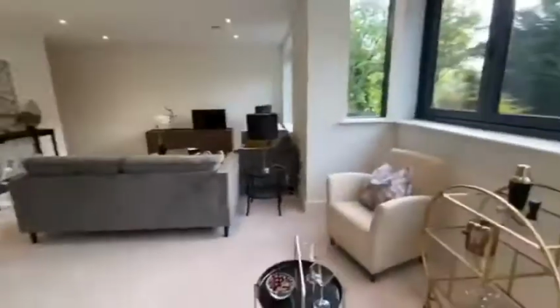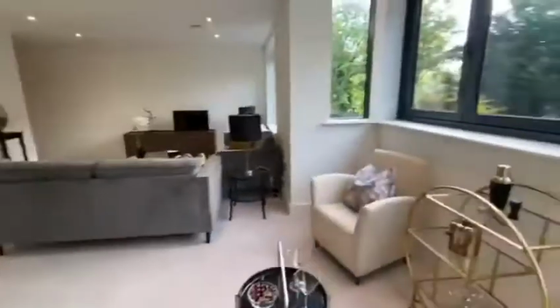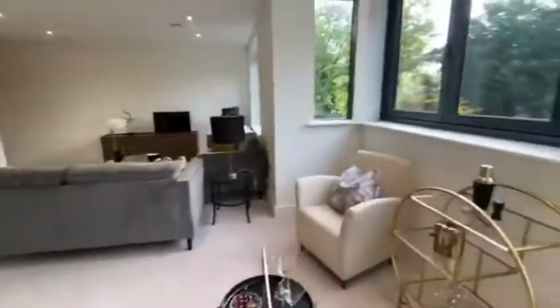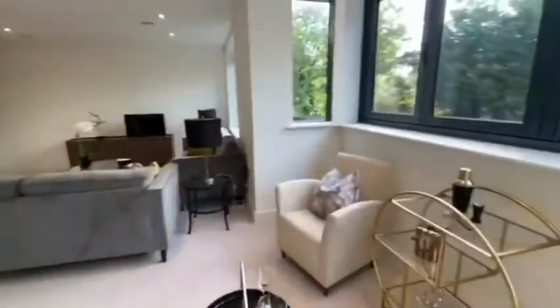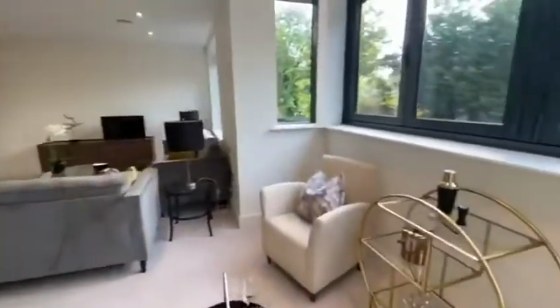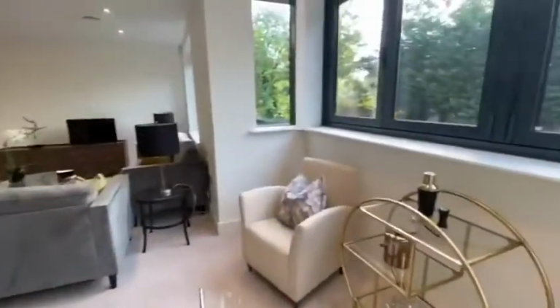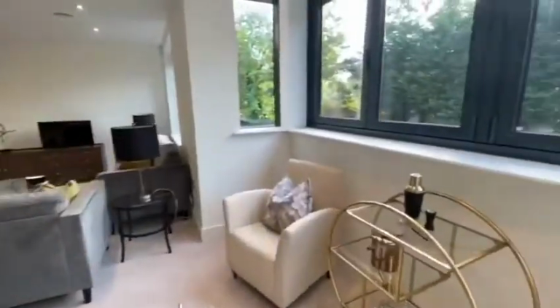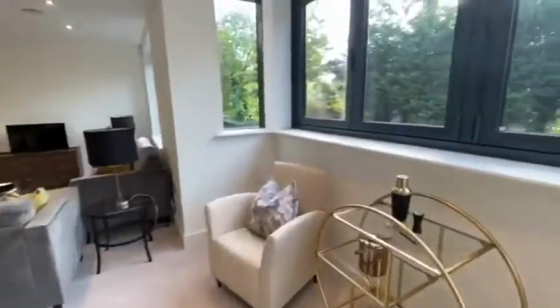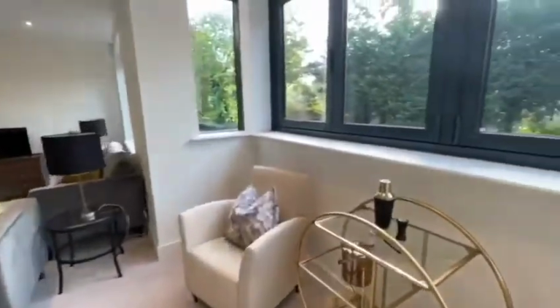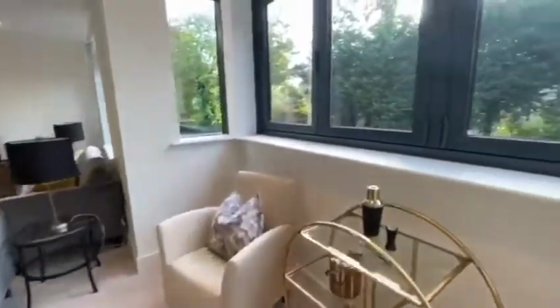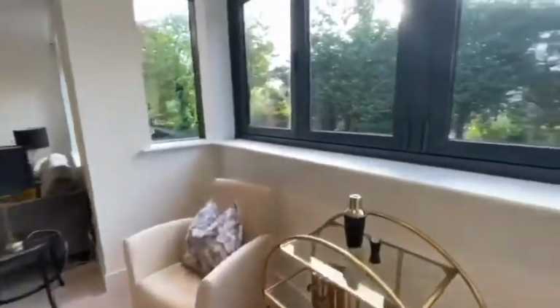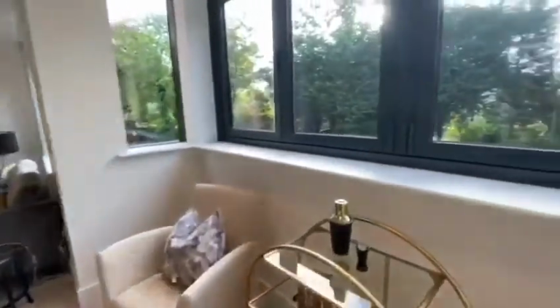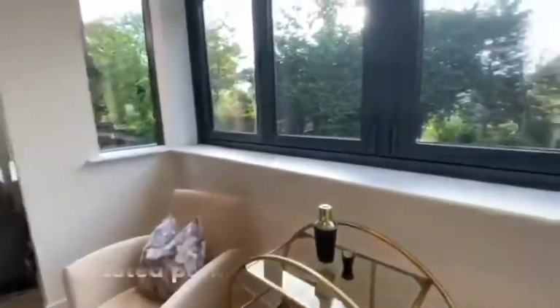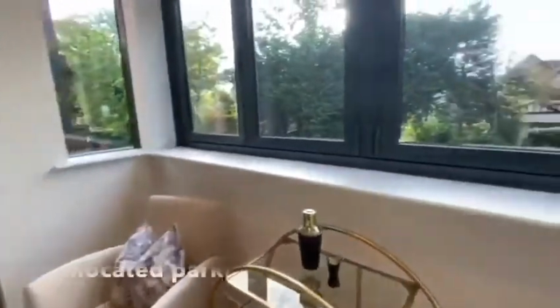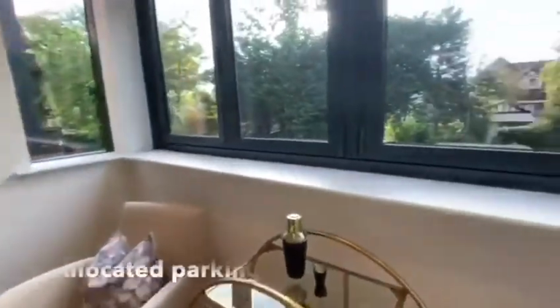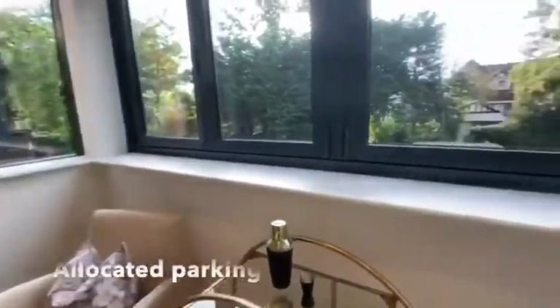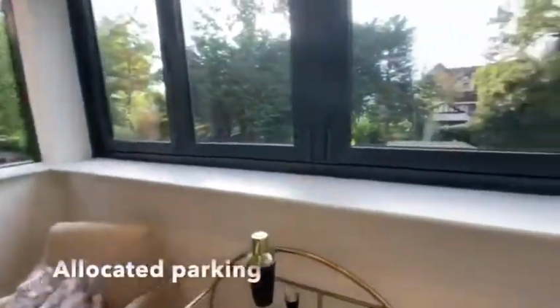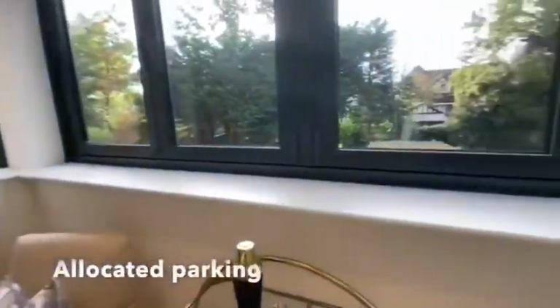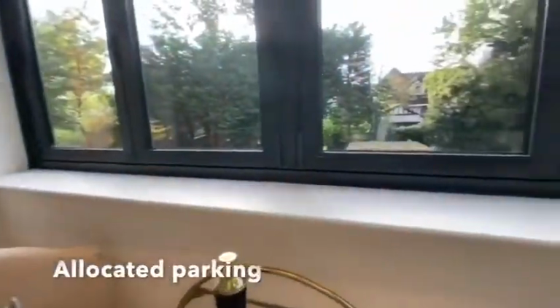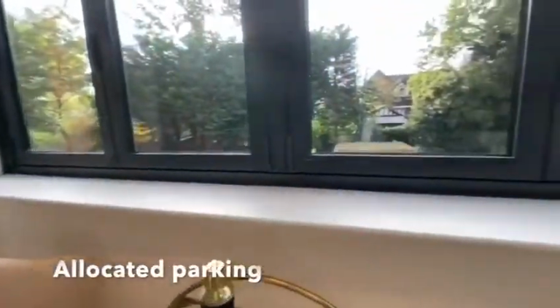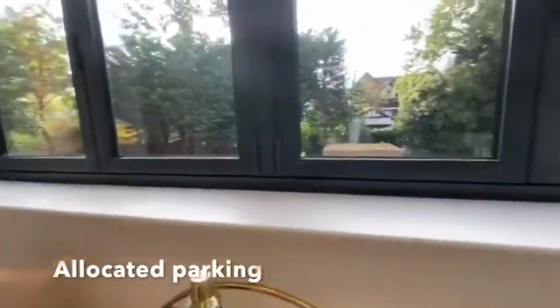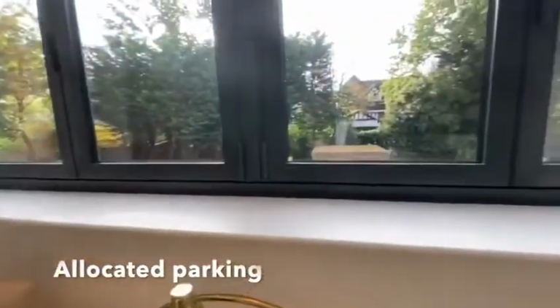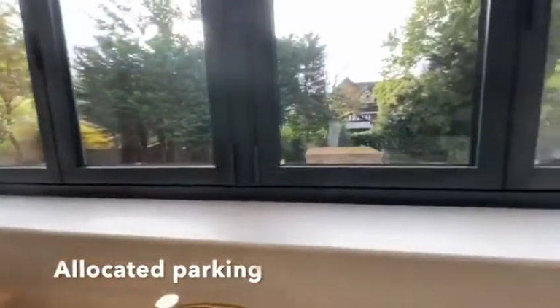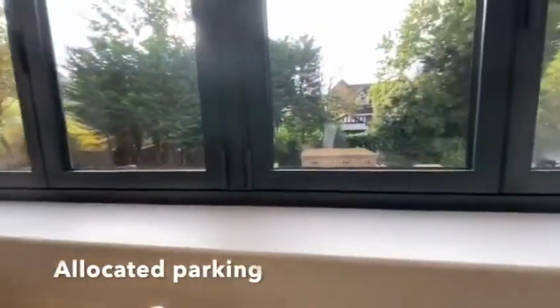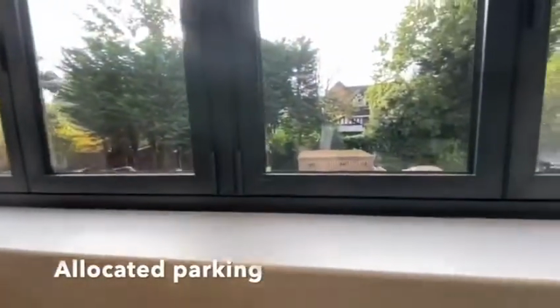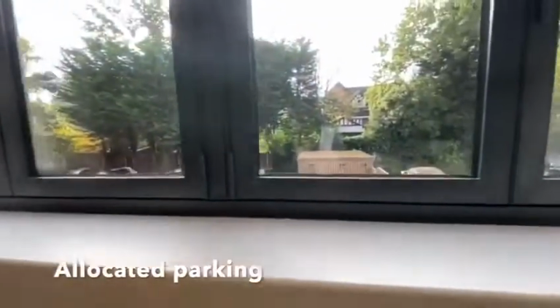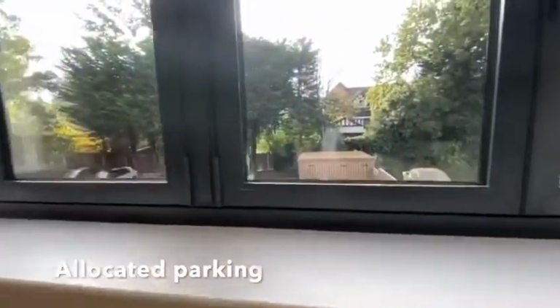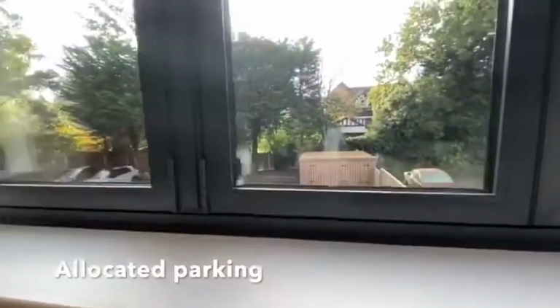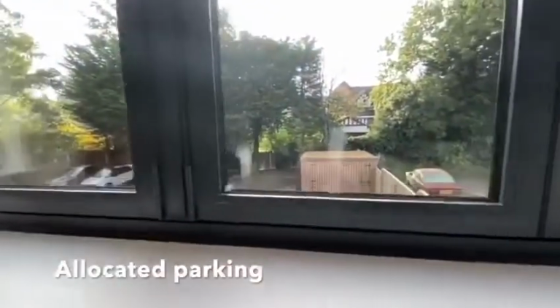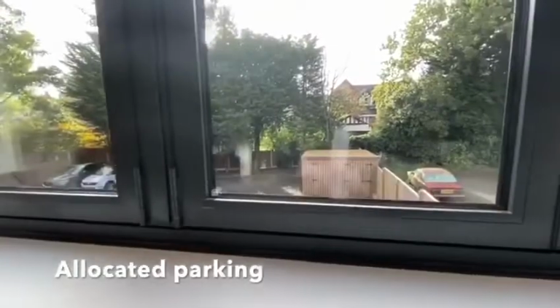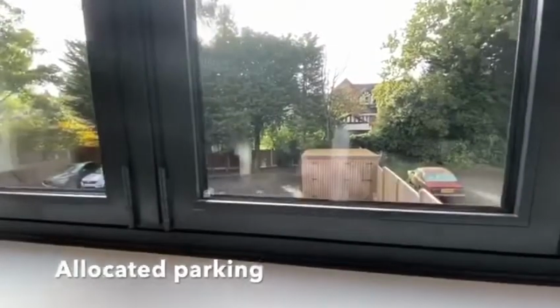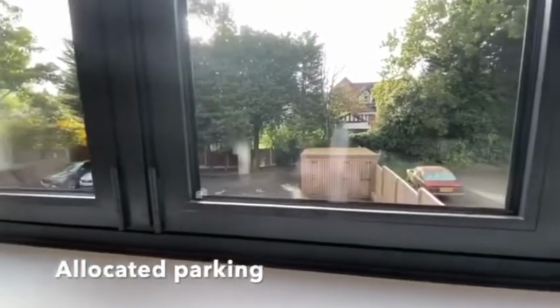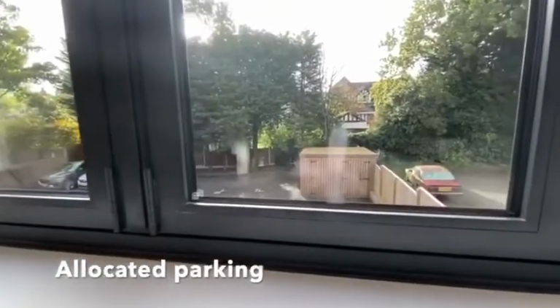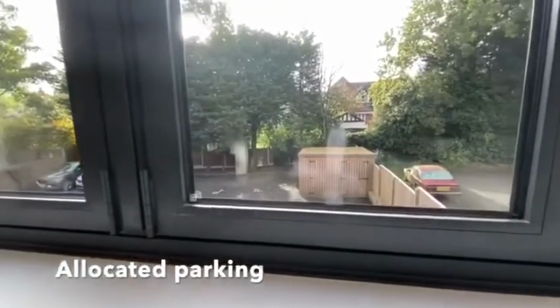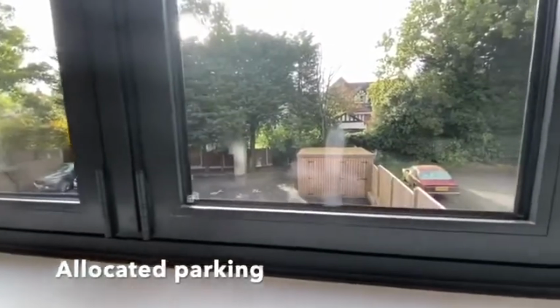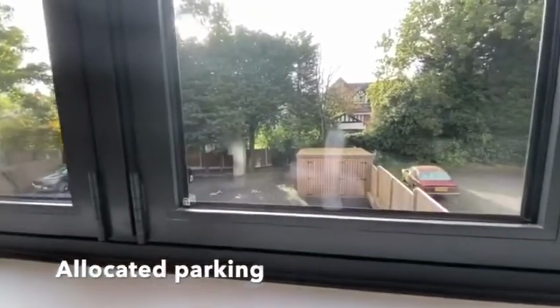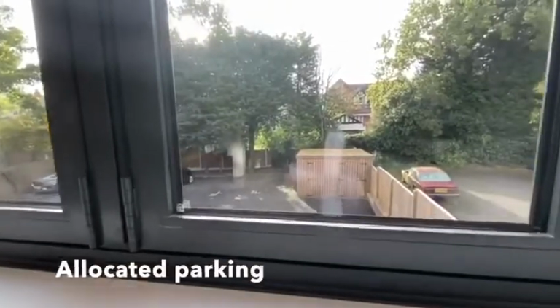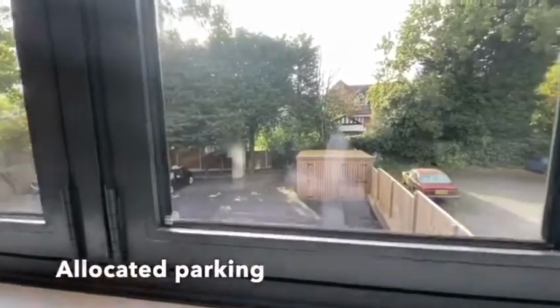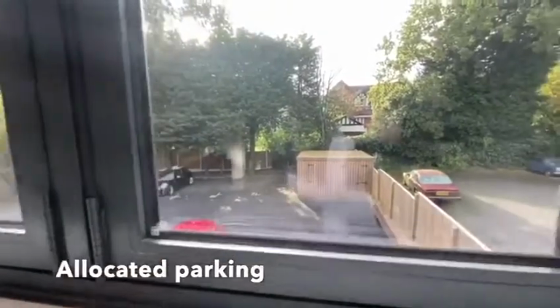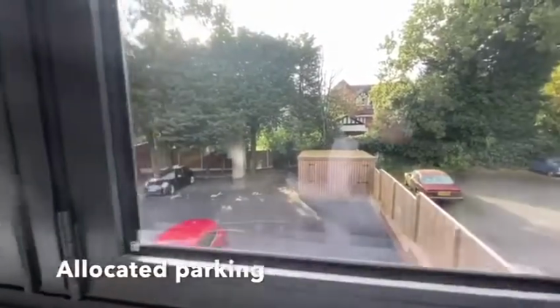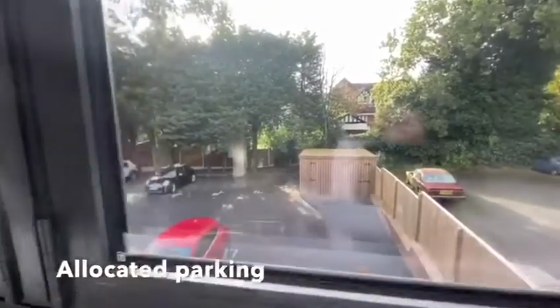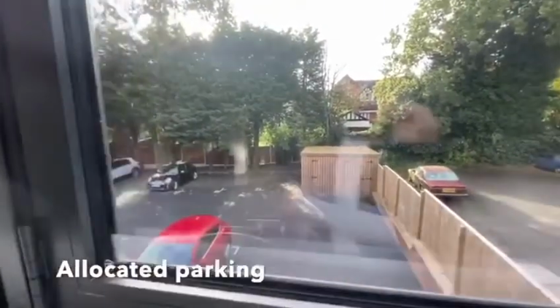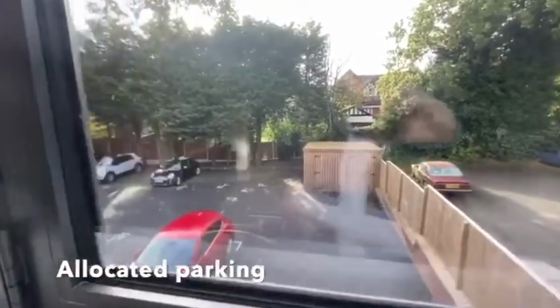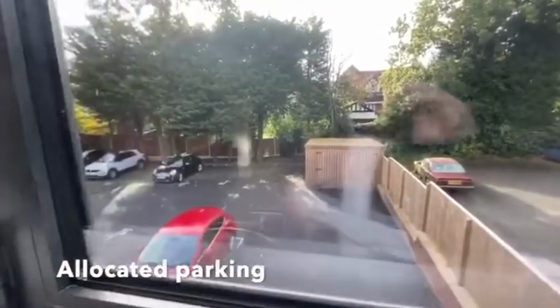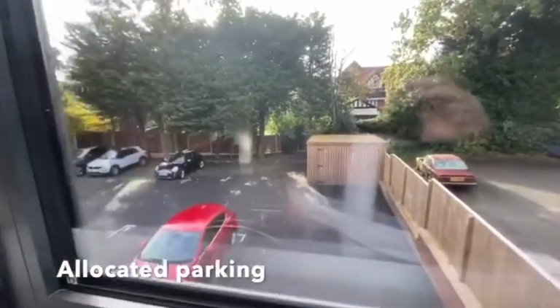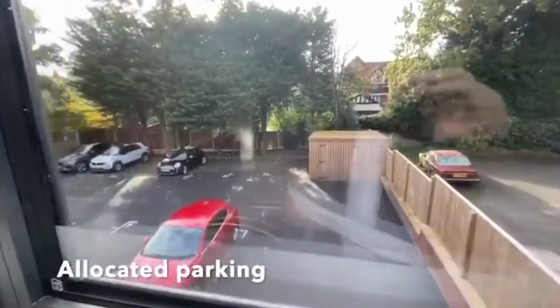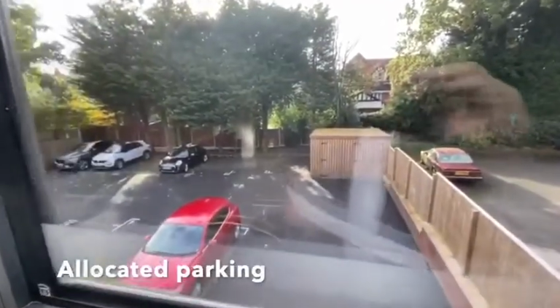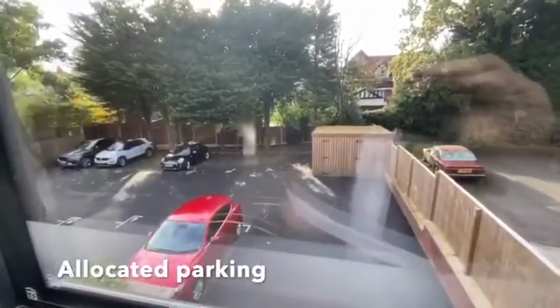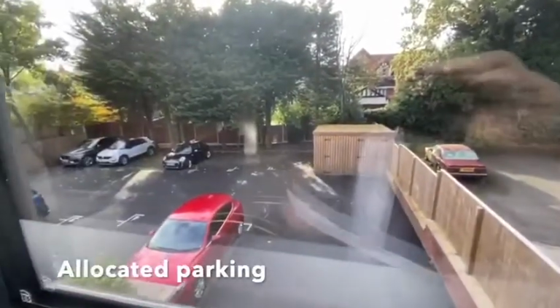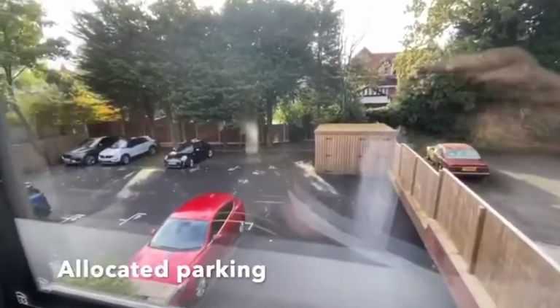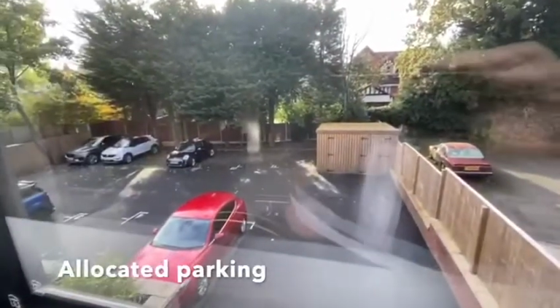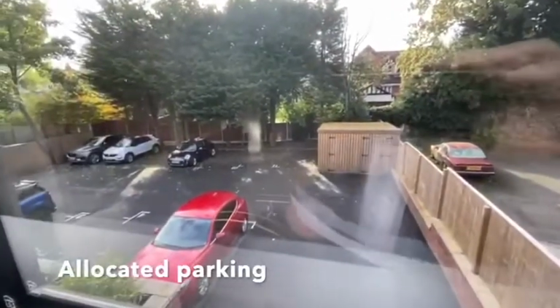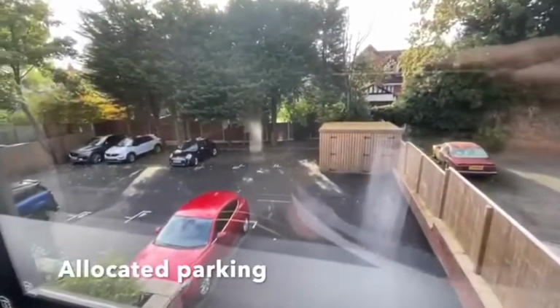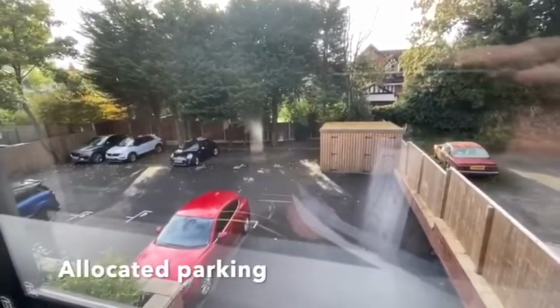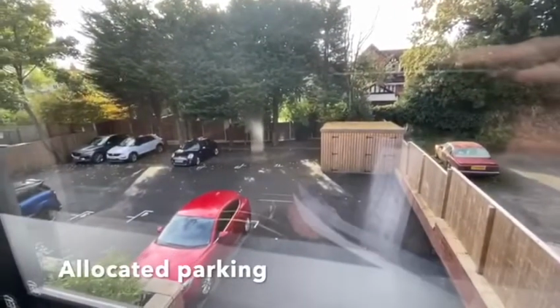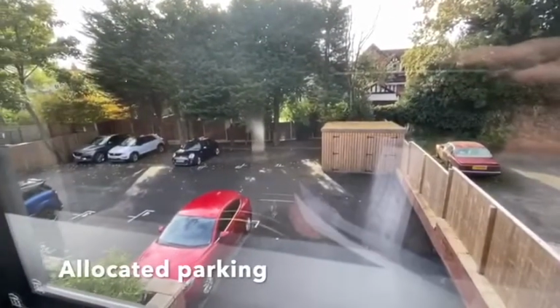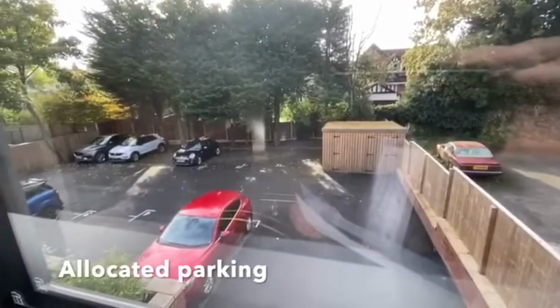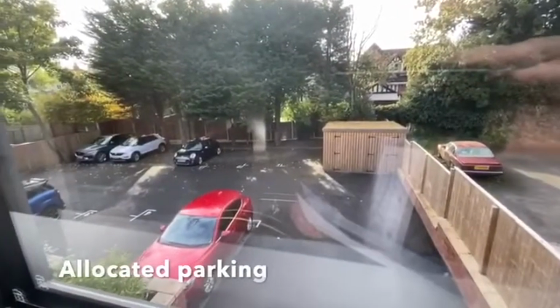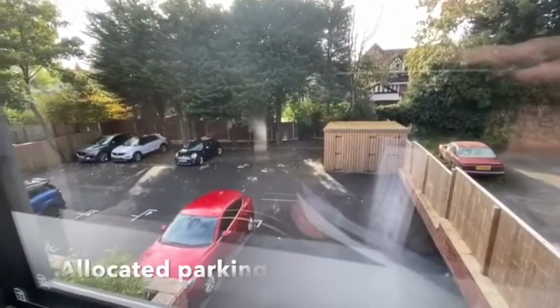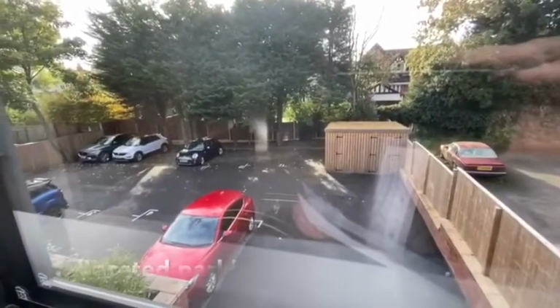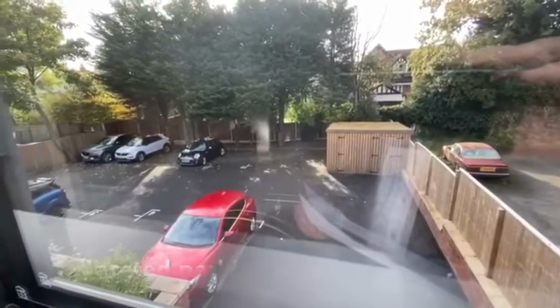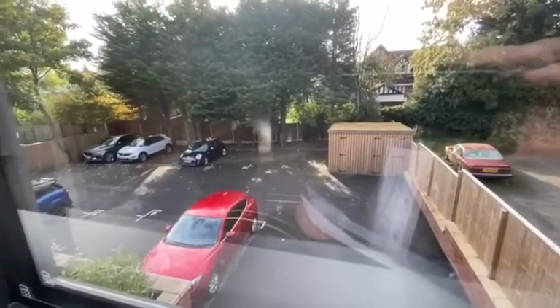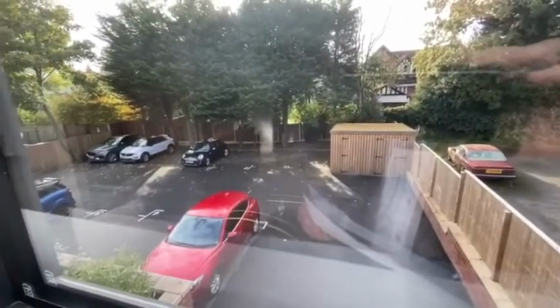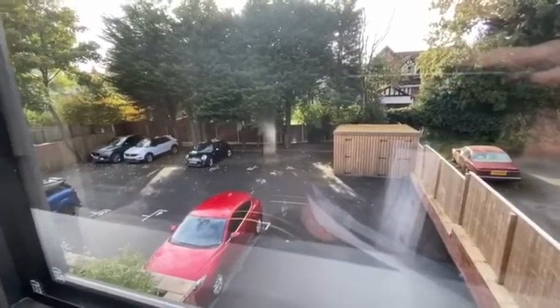The development at the back looks onto the Siddle Green conservation area, and you can see the allocated parking there.